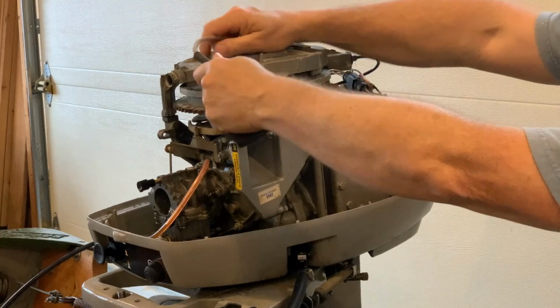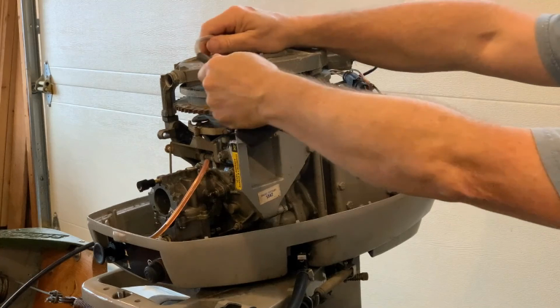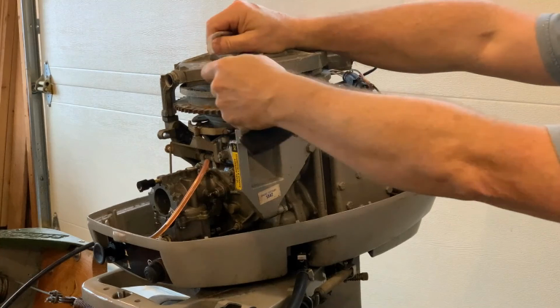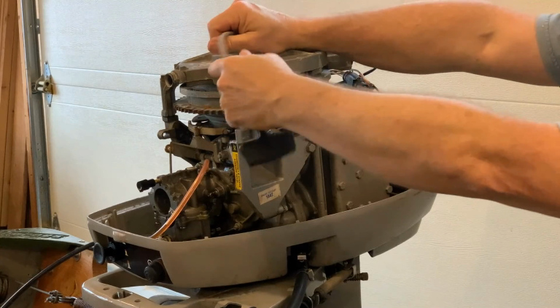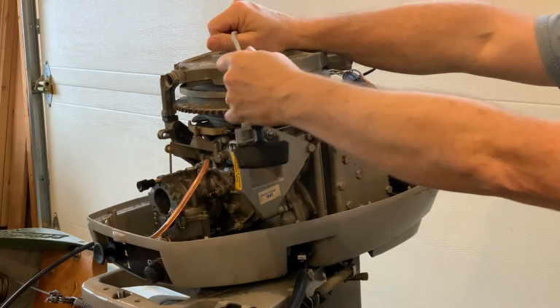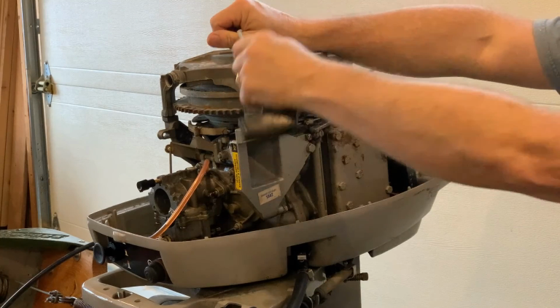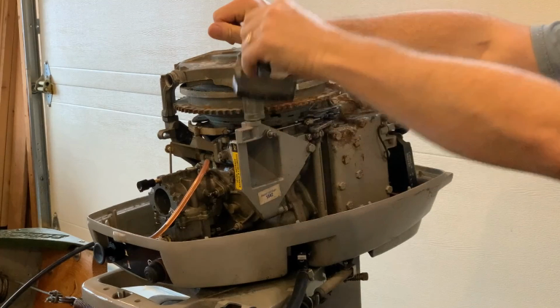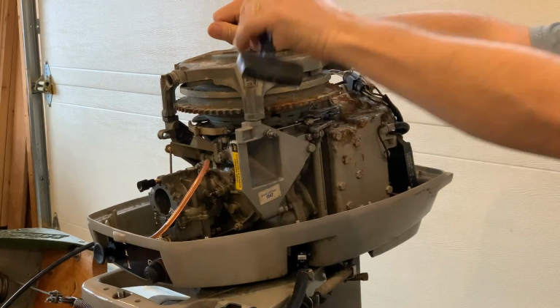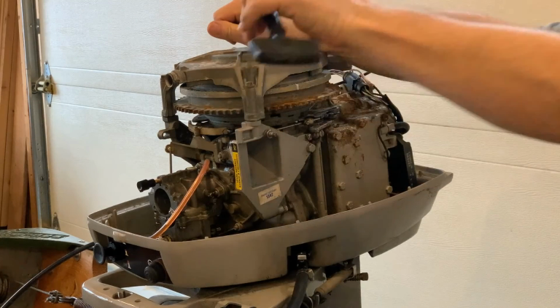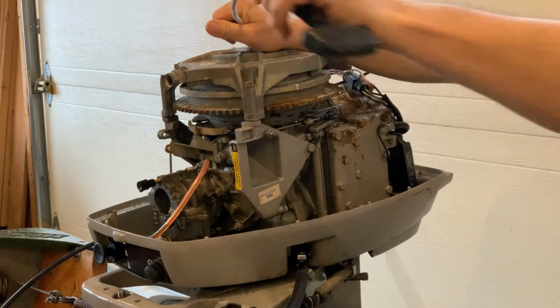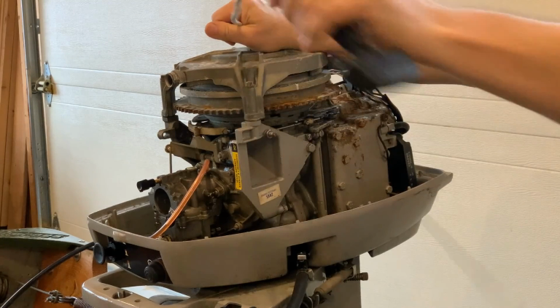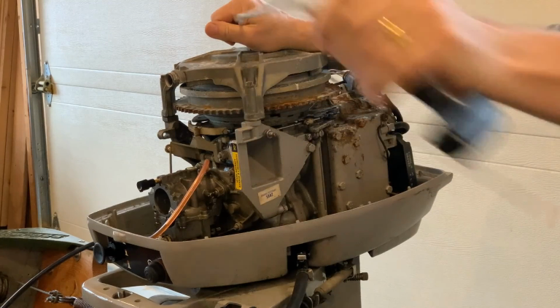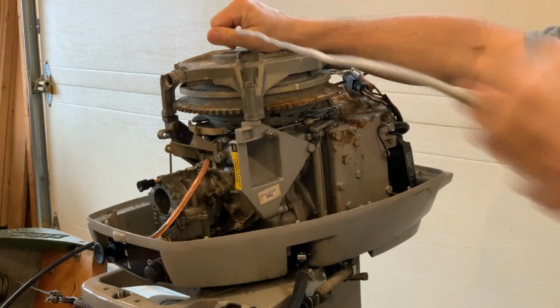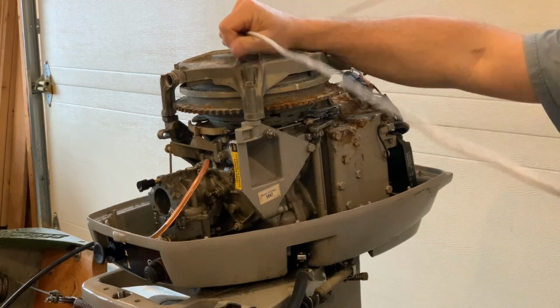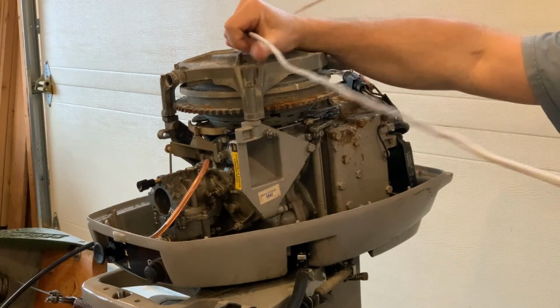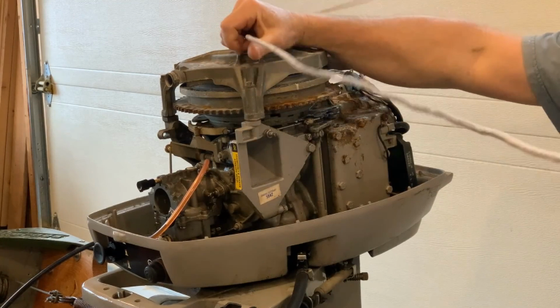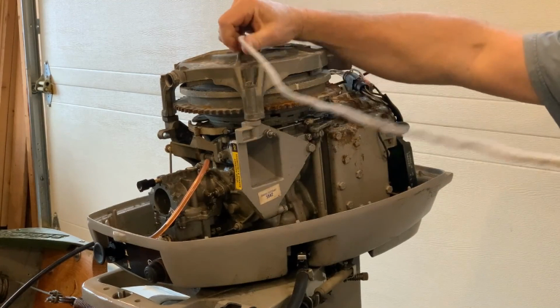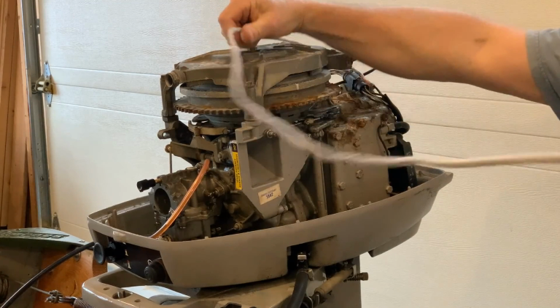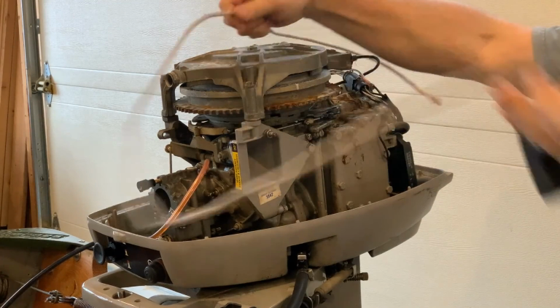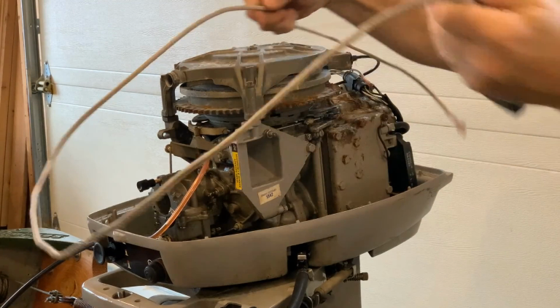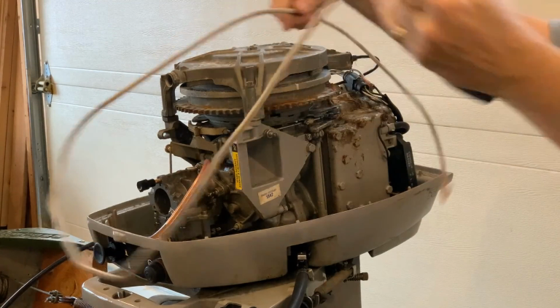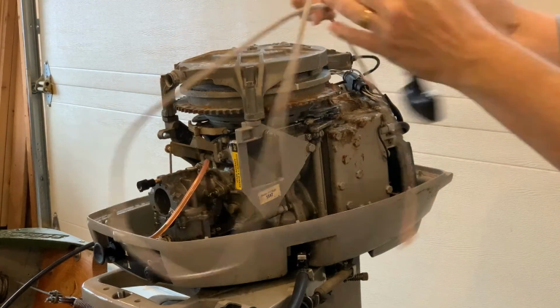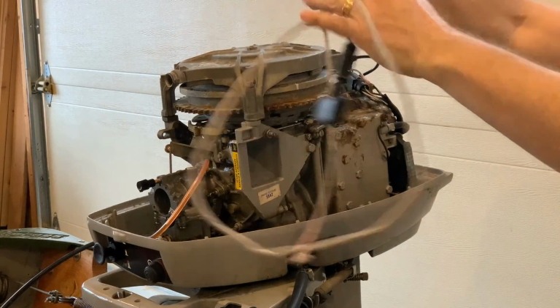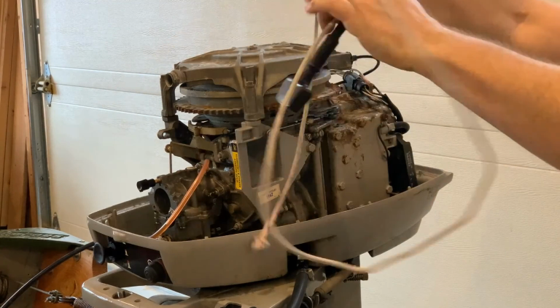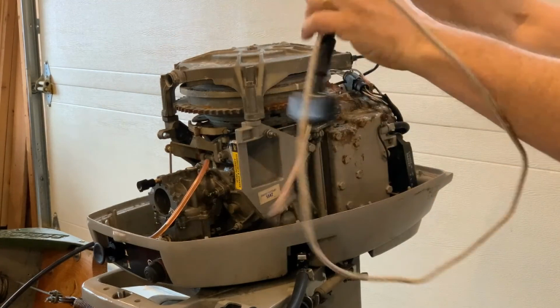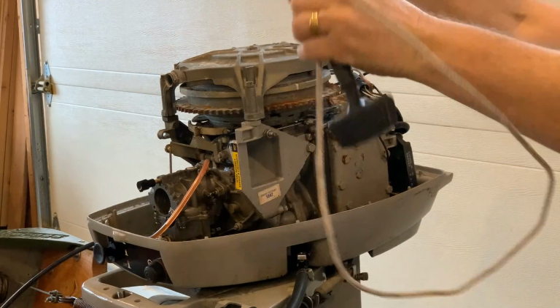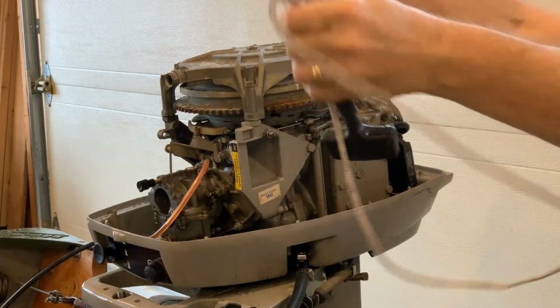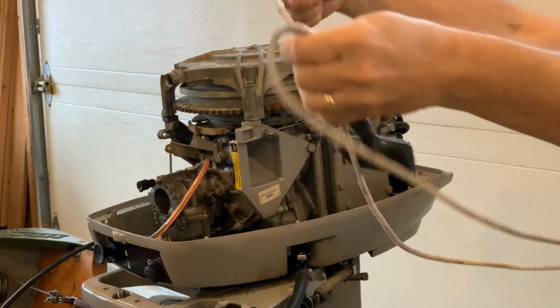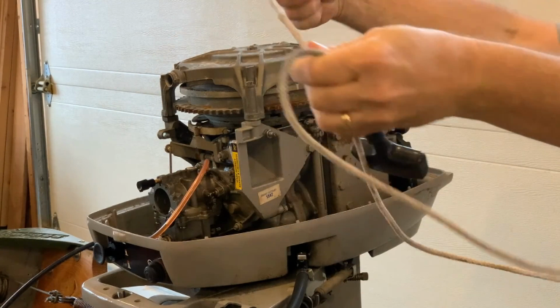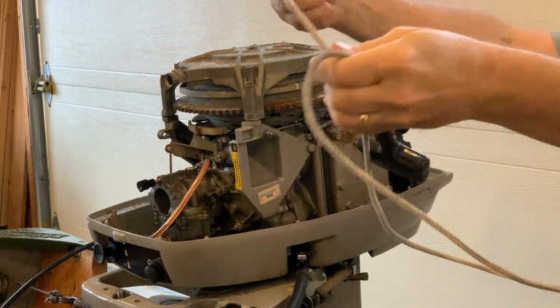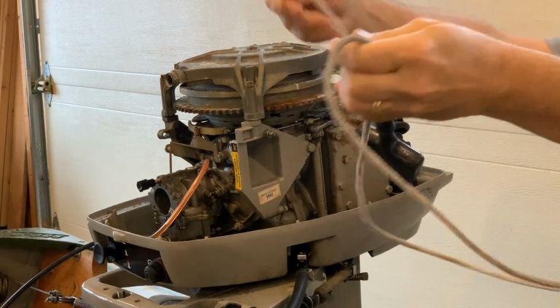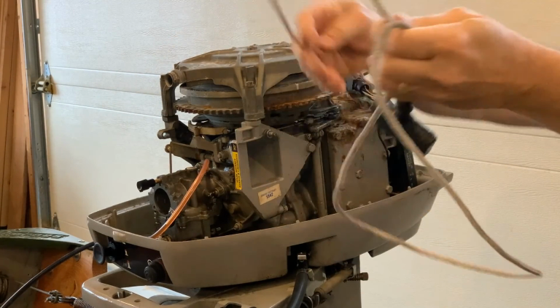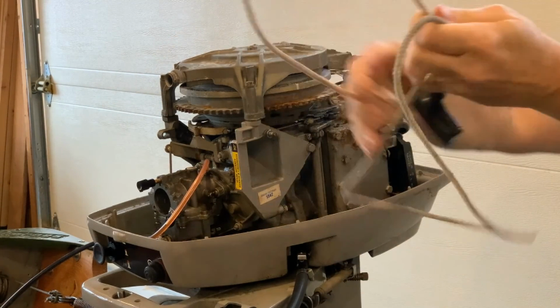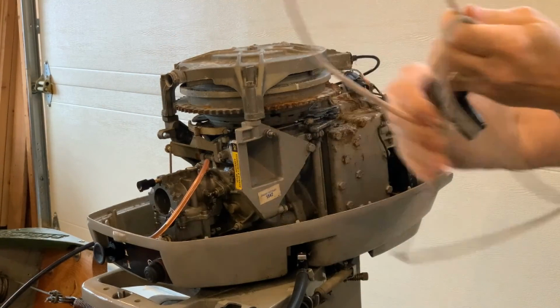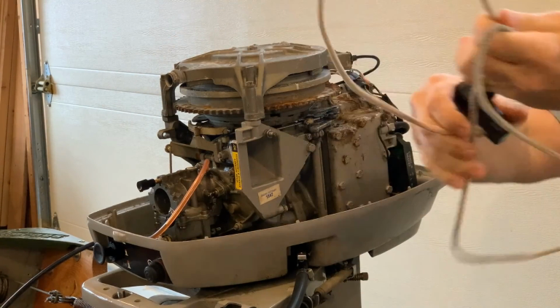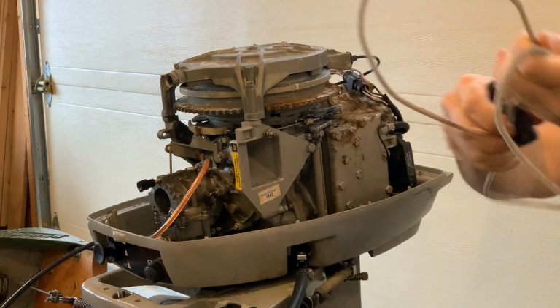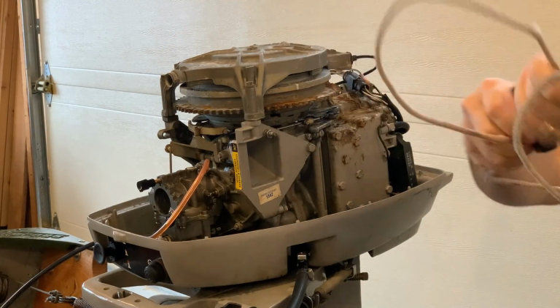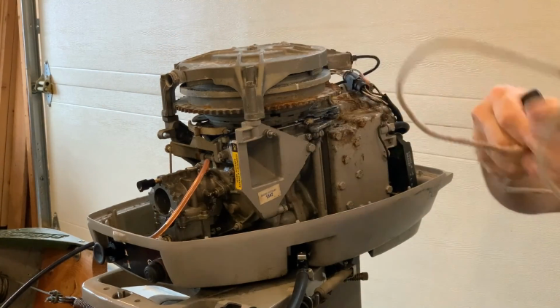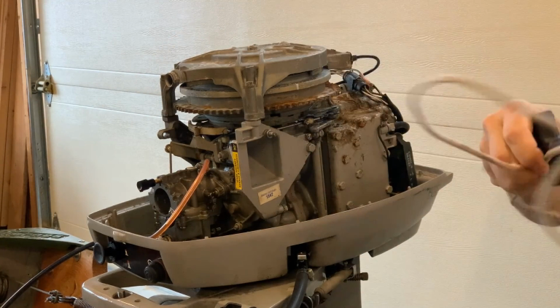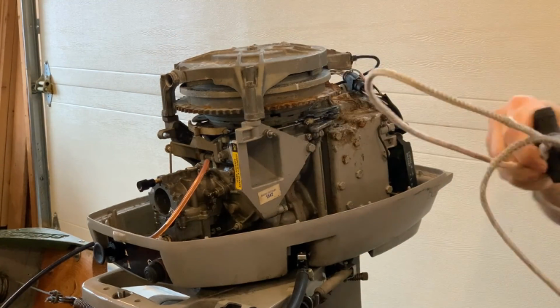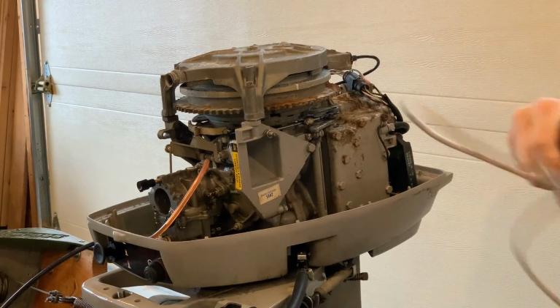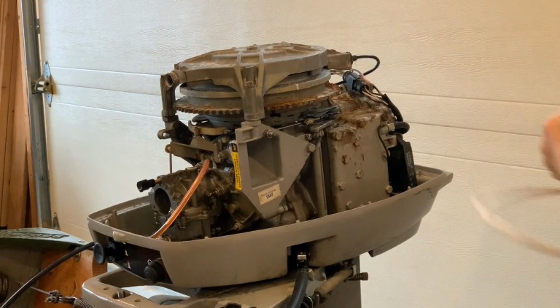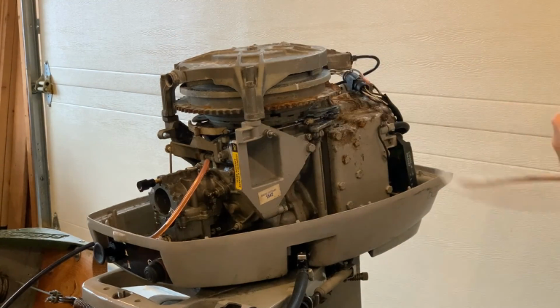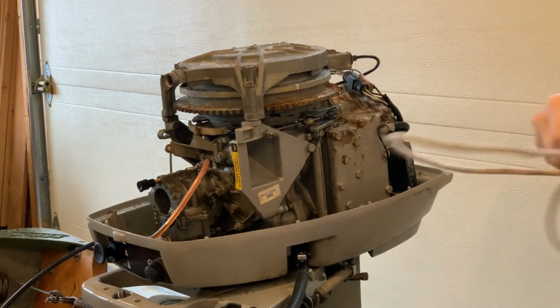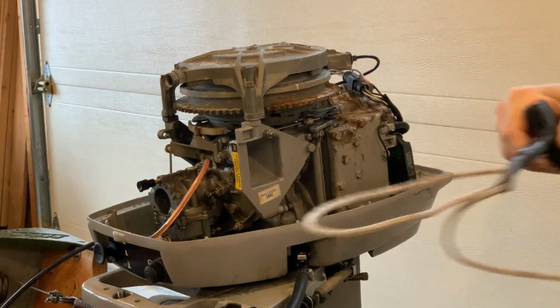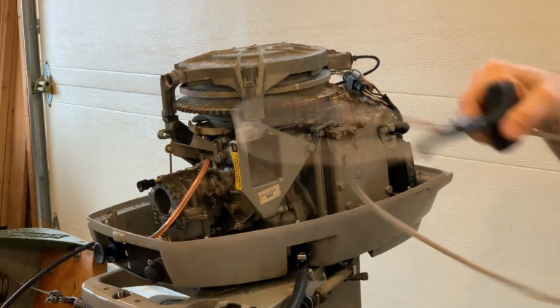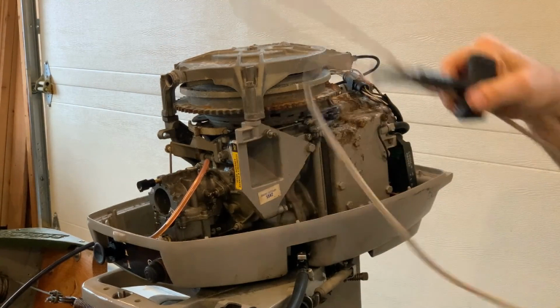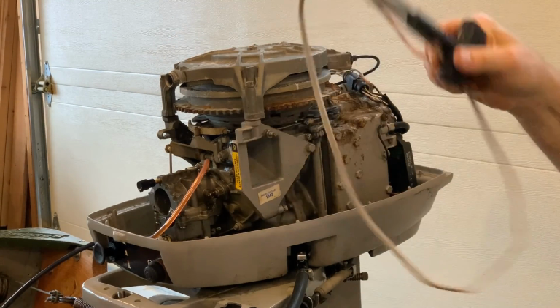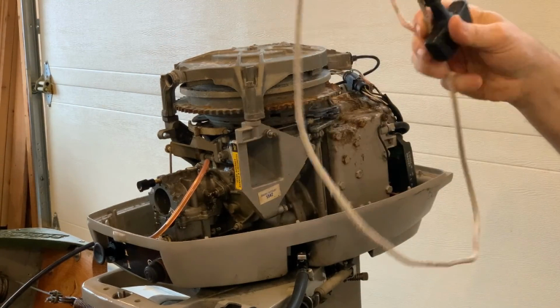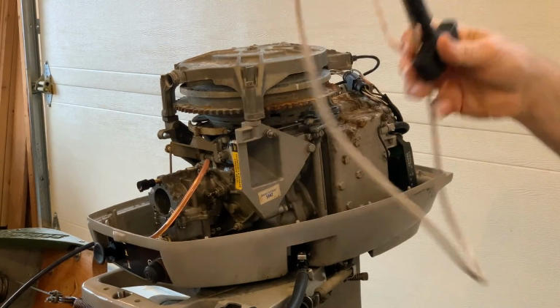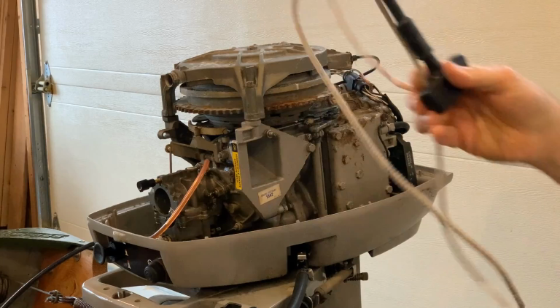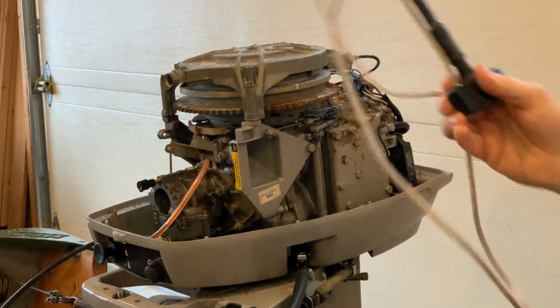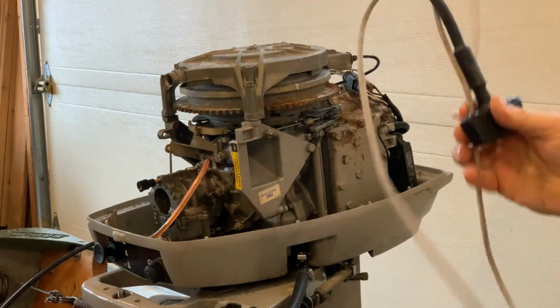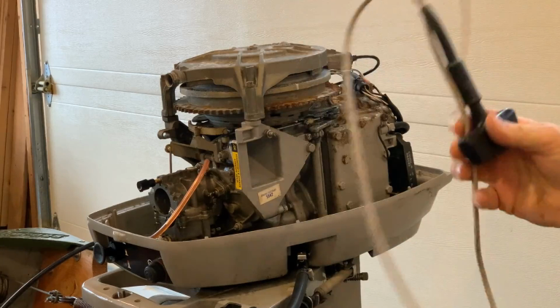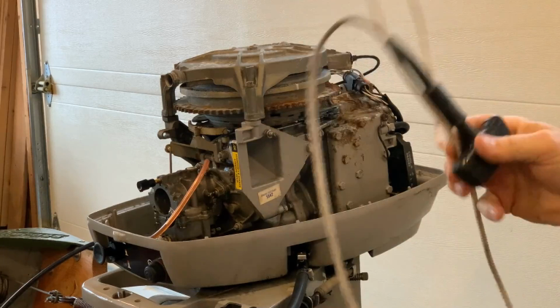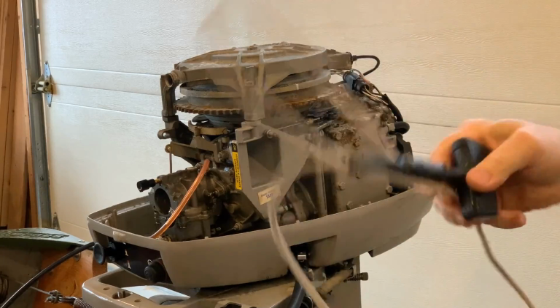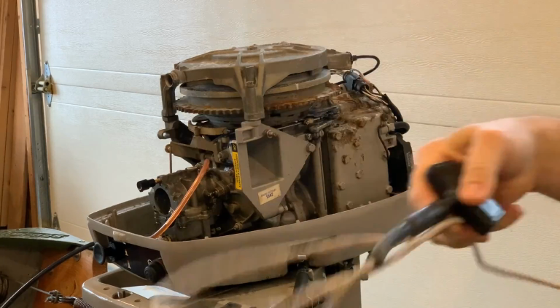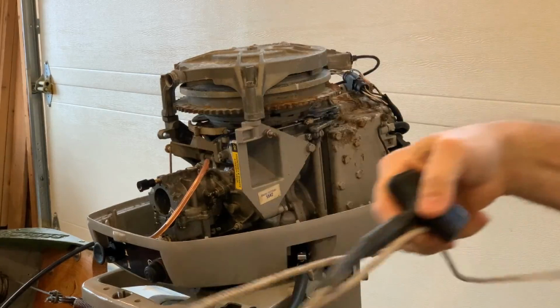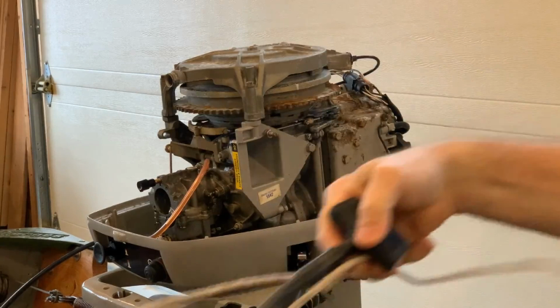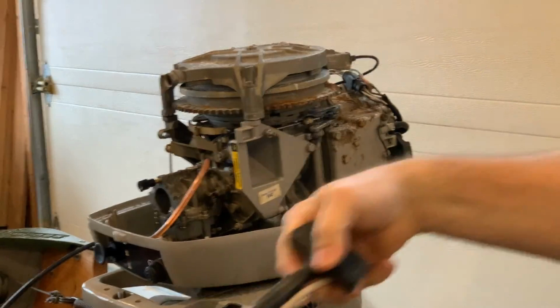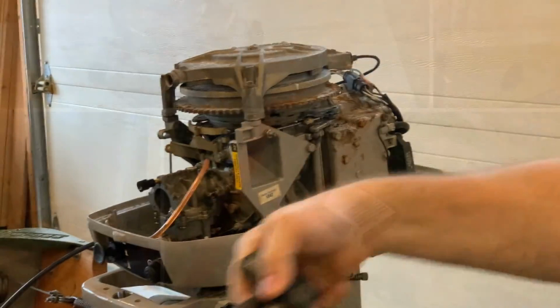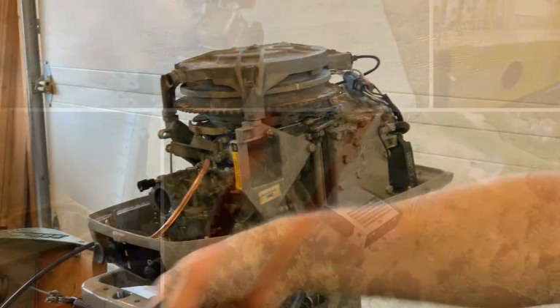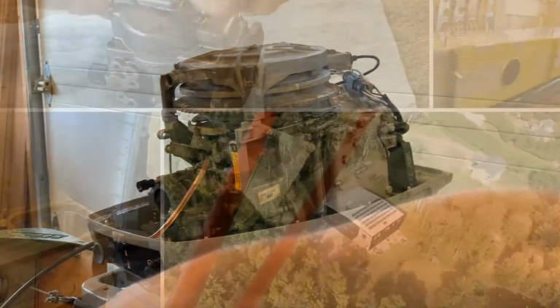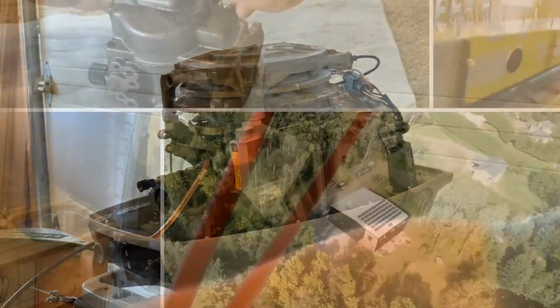Welcome! Our recoil starter broke. It's only 40 years old. Let's see what's involved in fixing it.